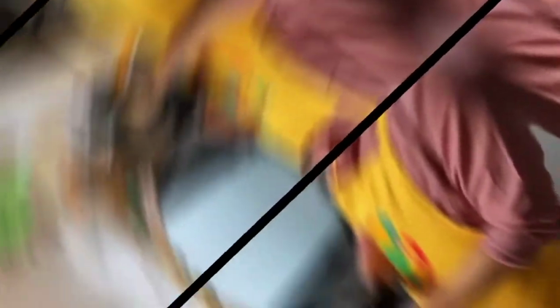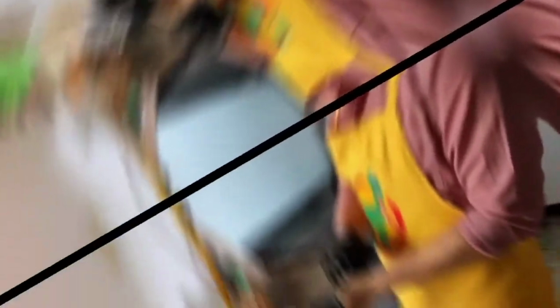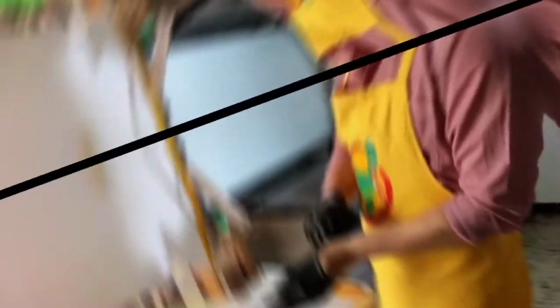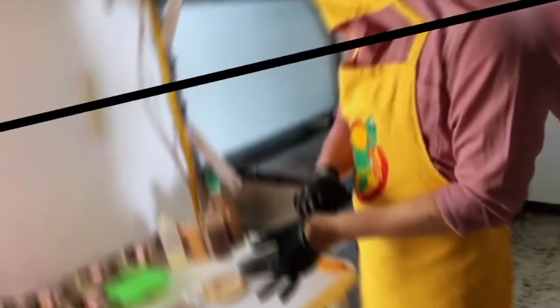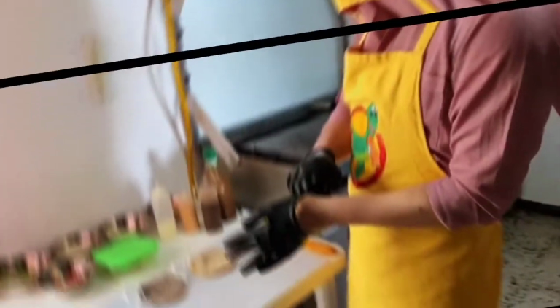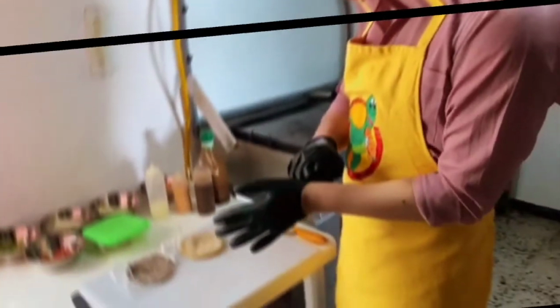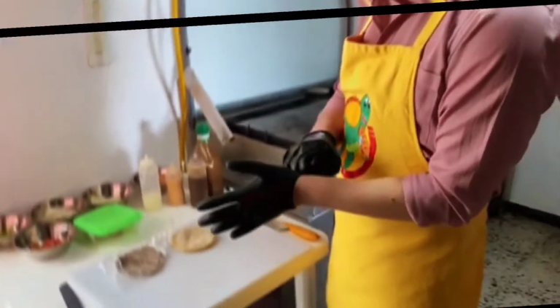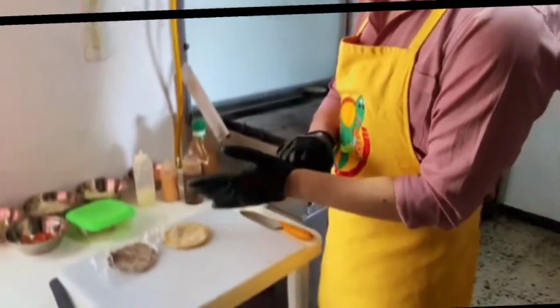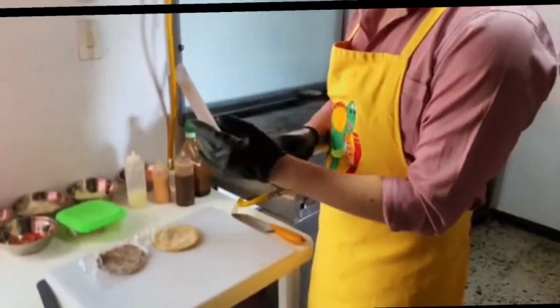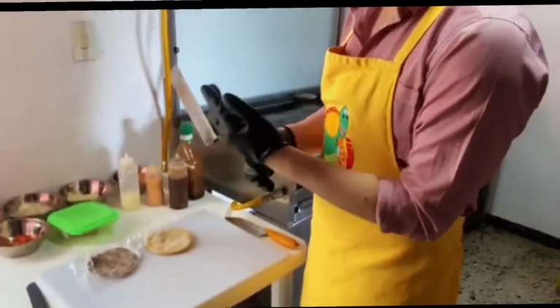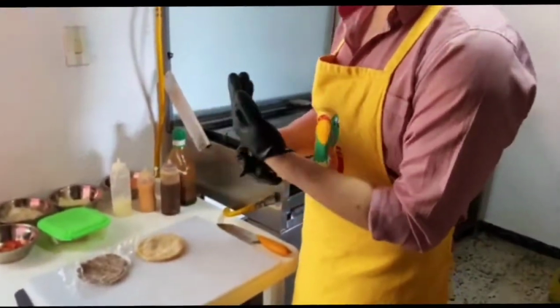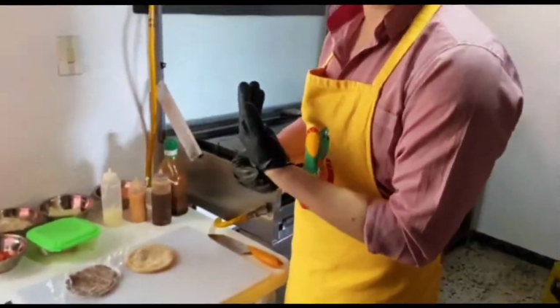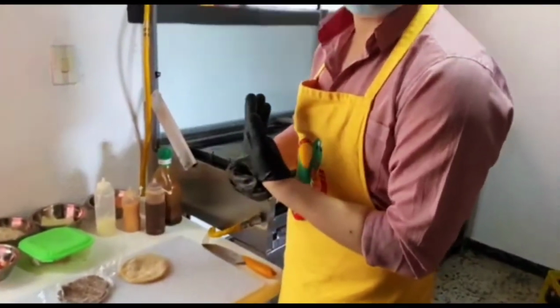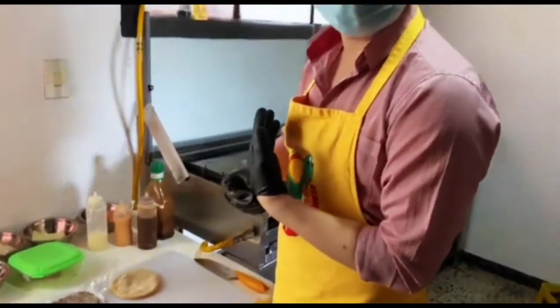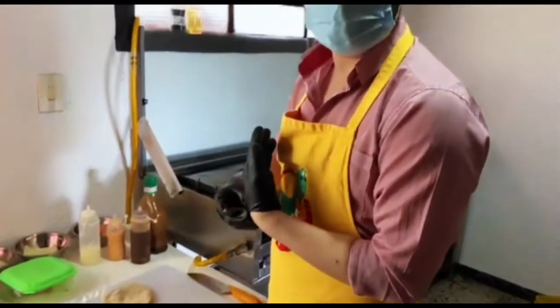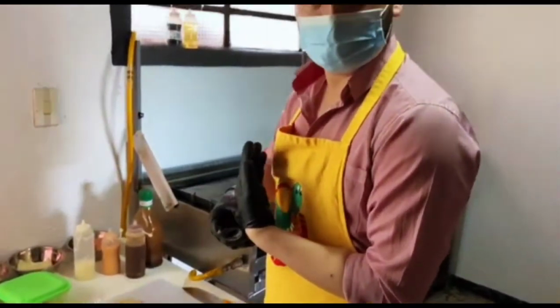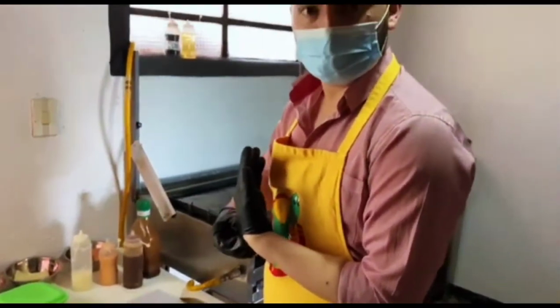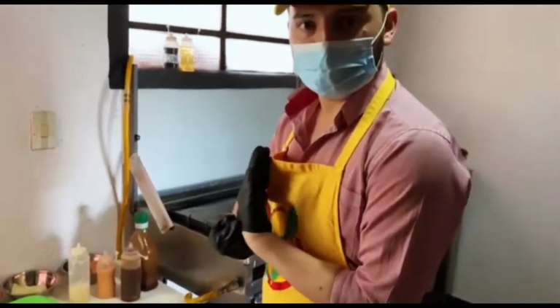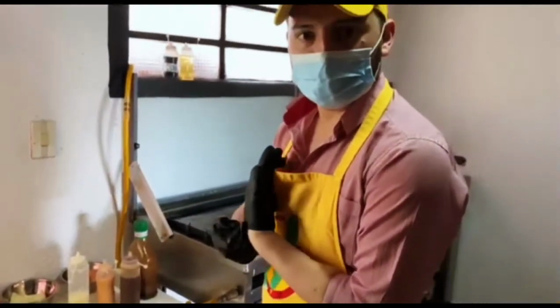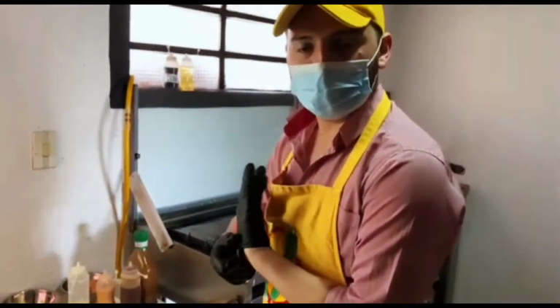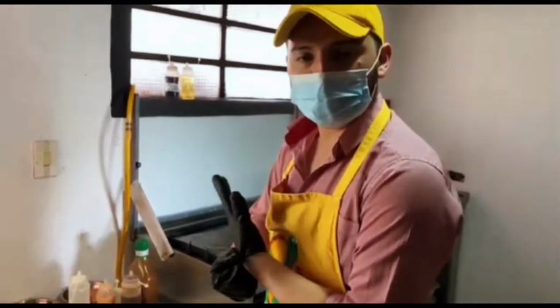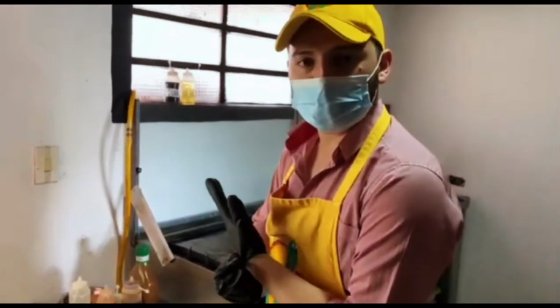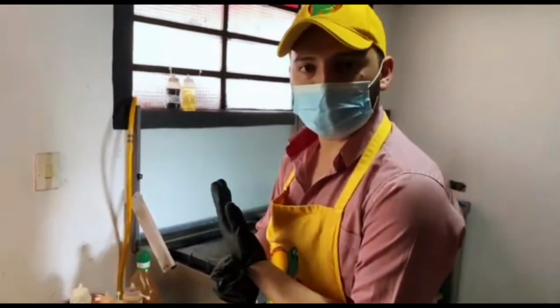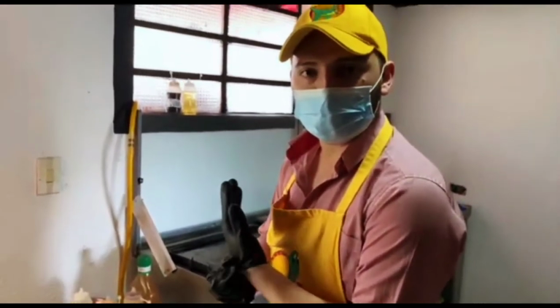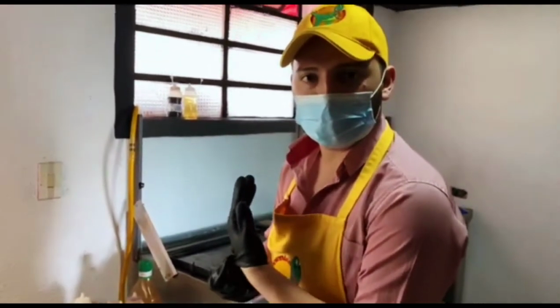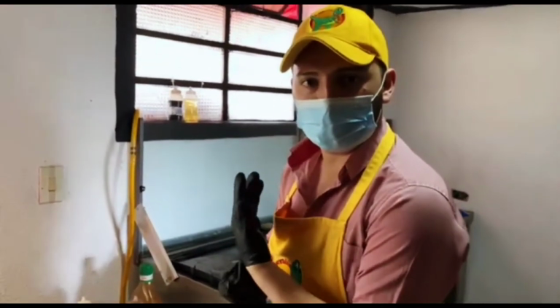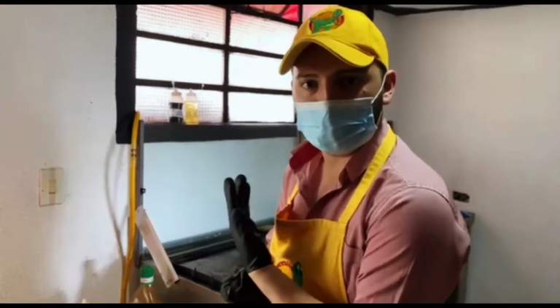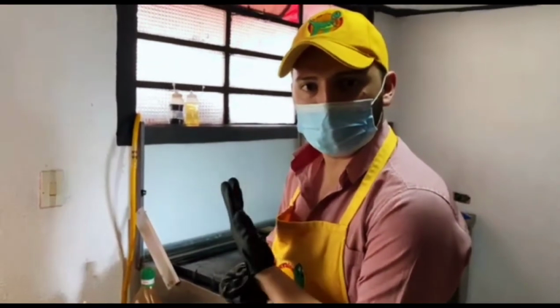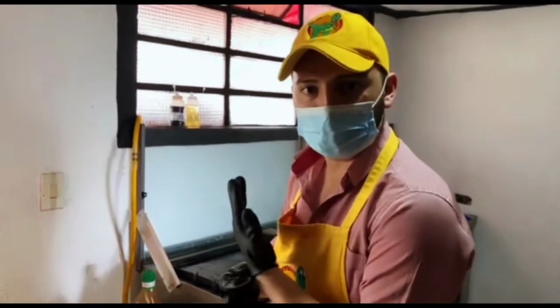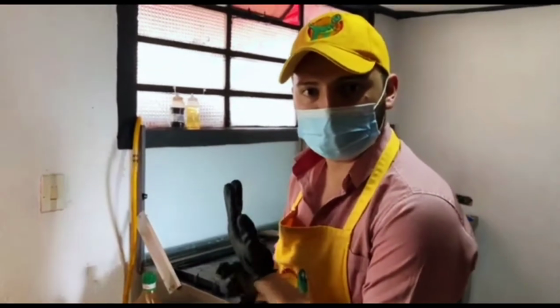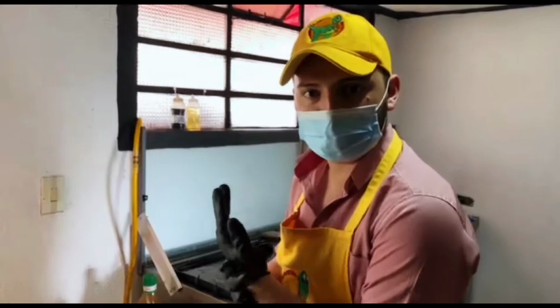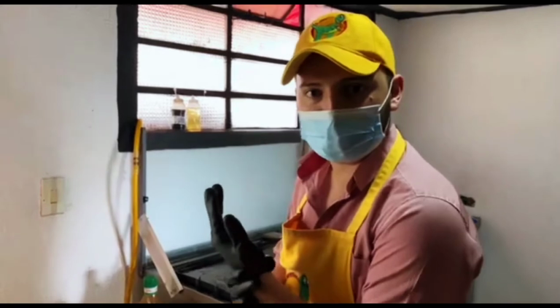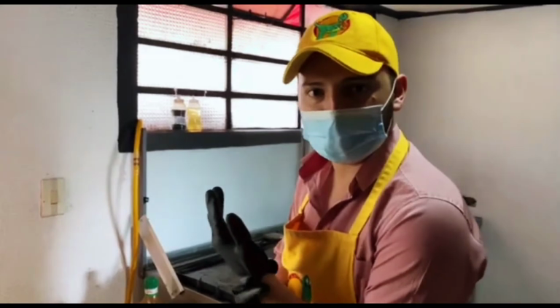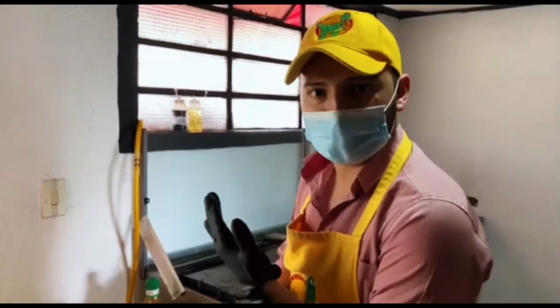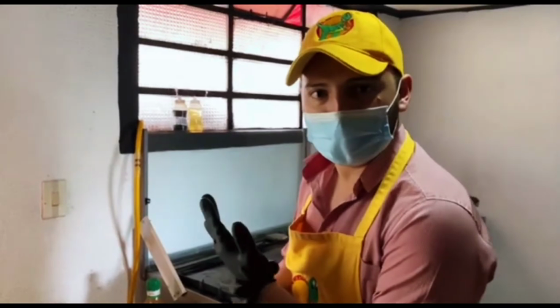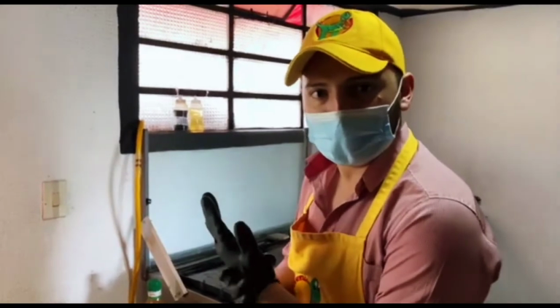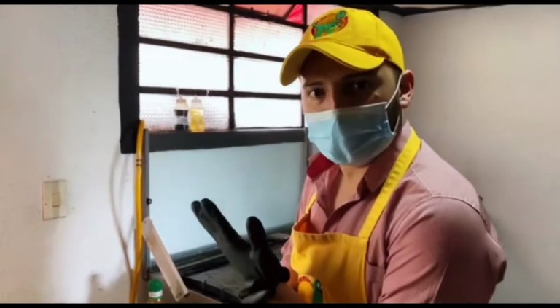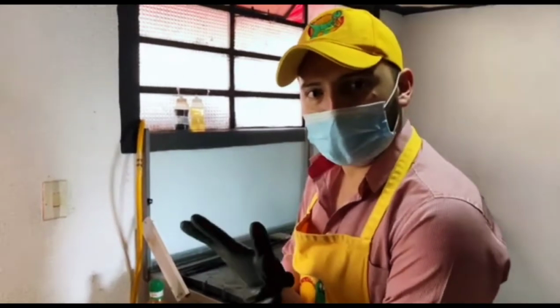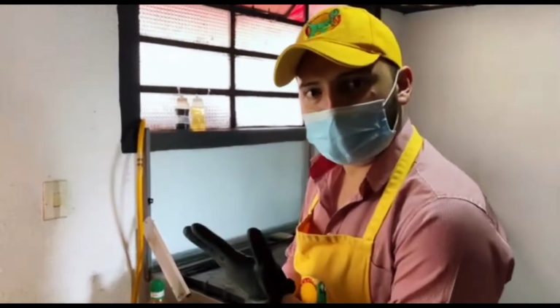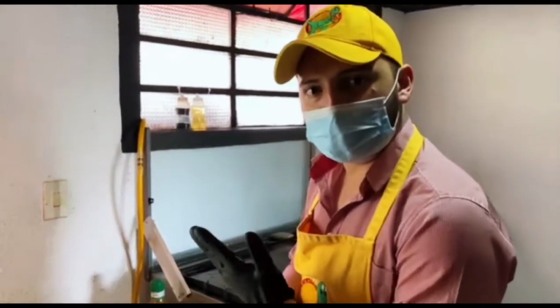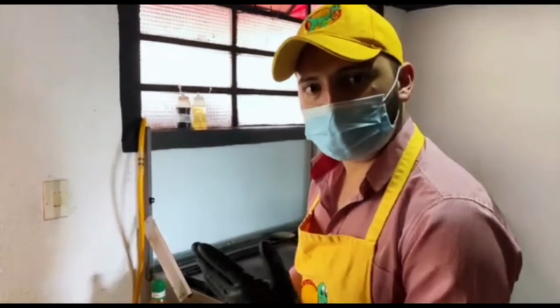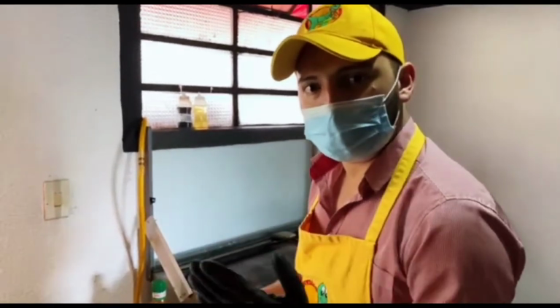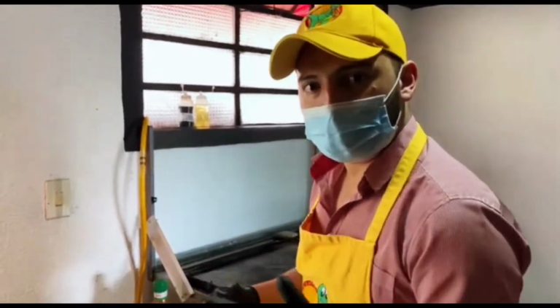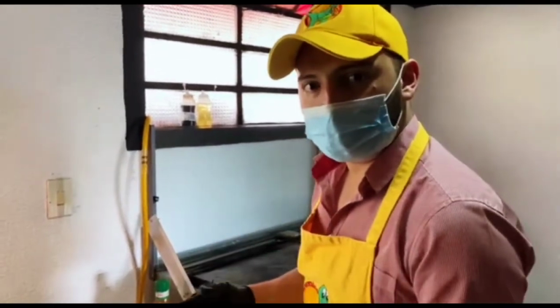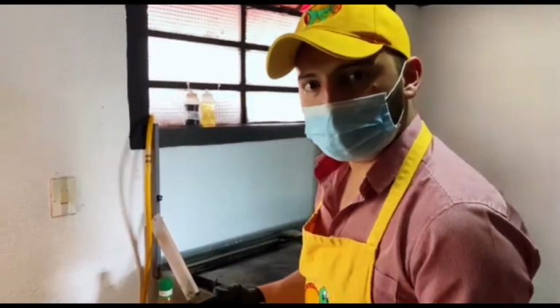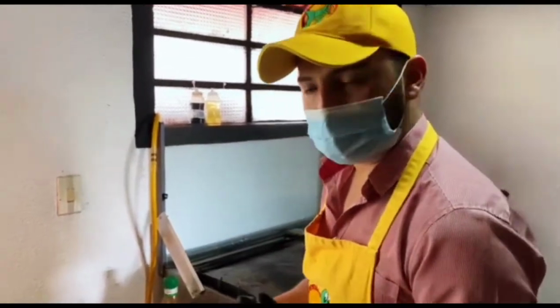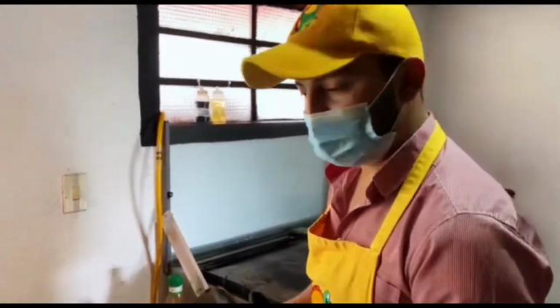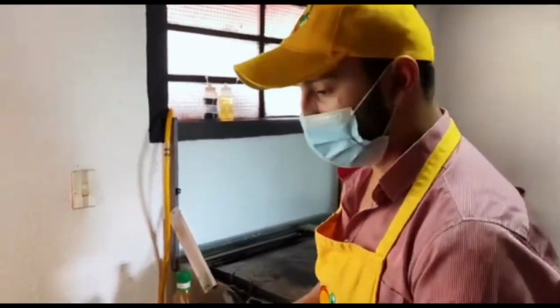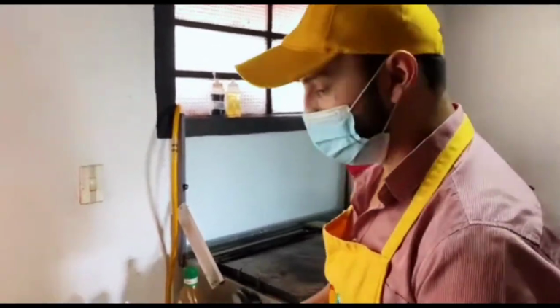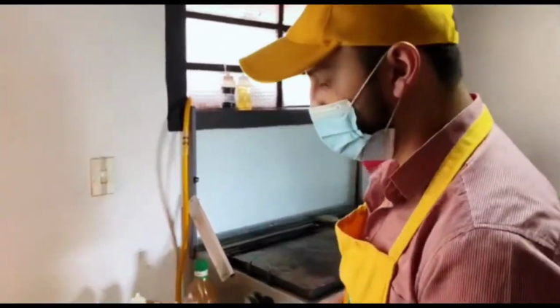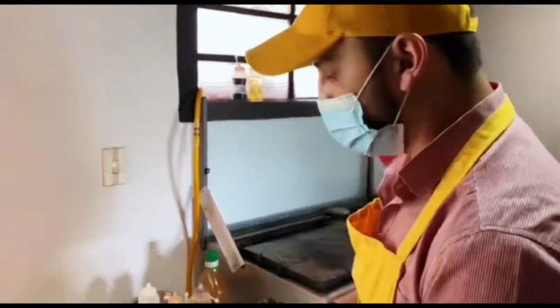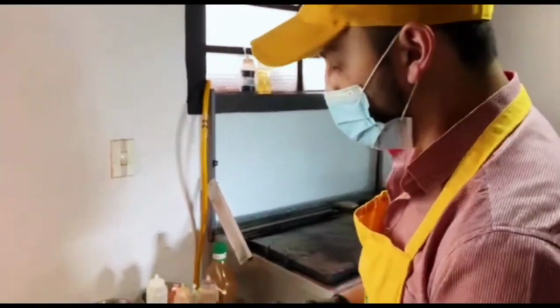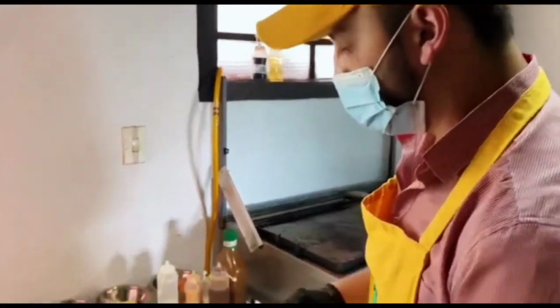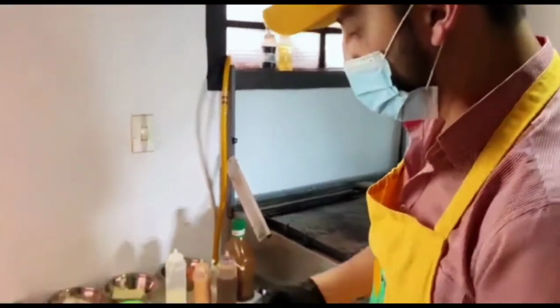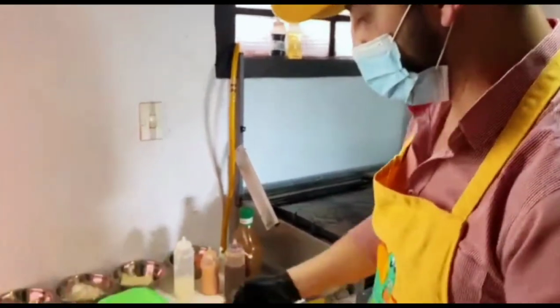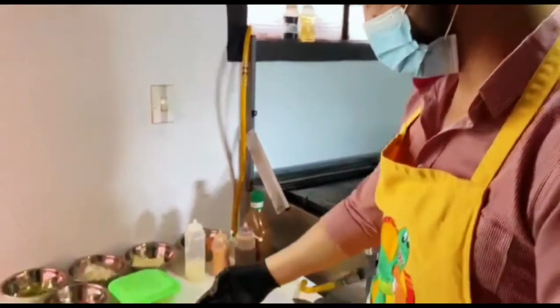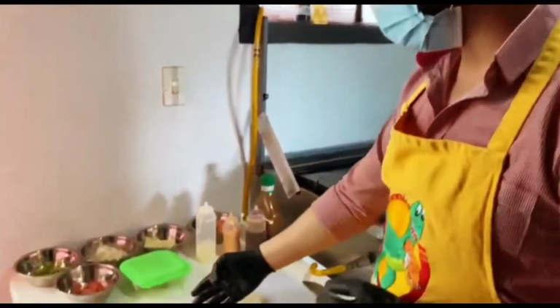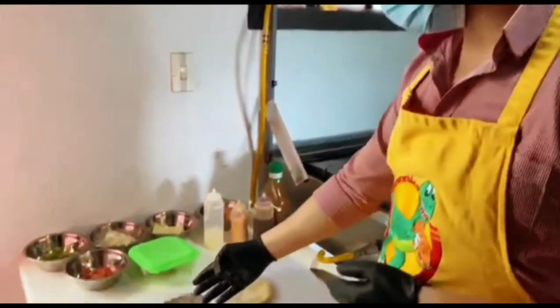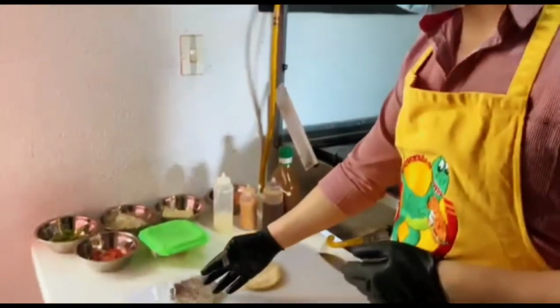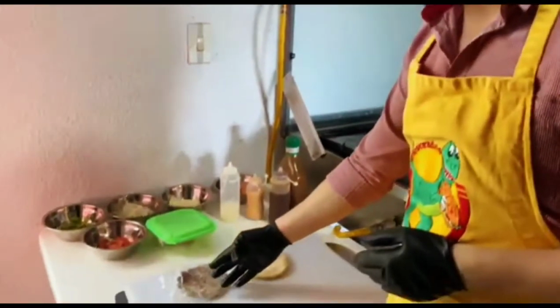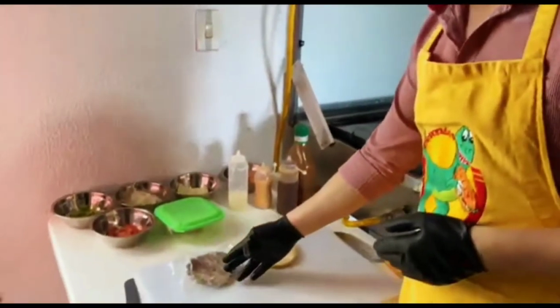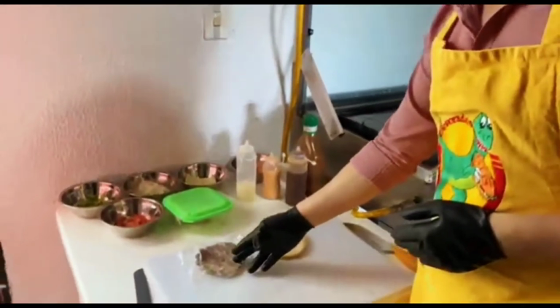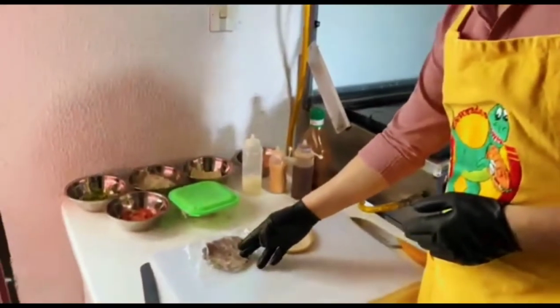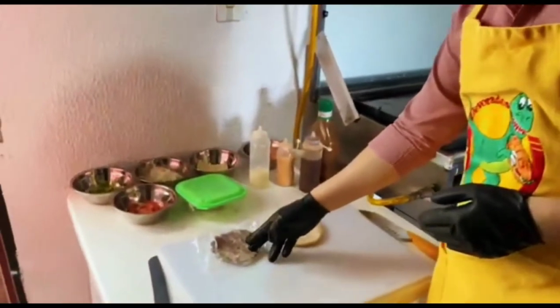On today's day we are going to show the process of a special hamburger. For that, we have prepared a portion of meat for hamburgers.